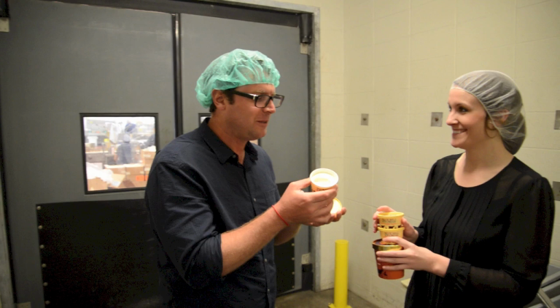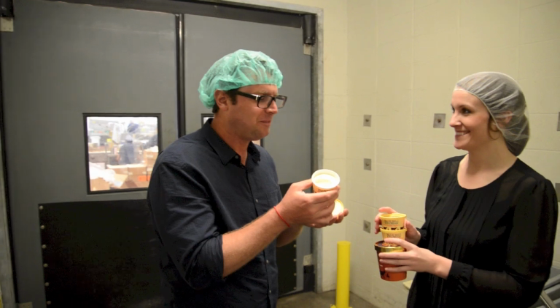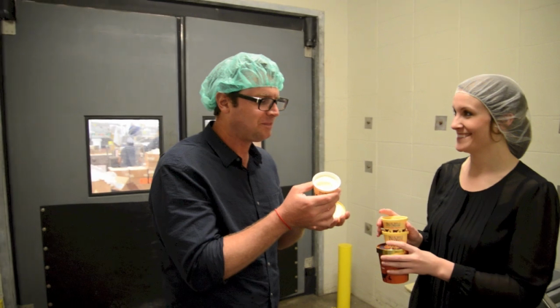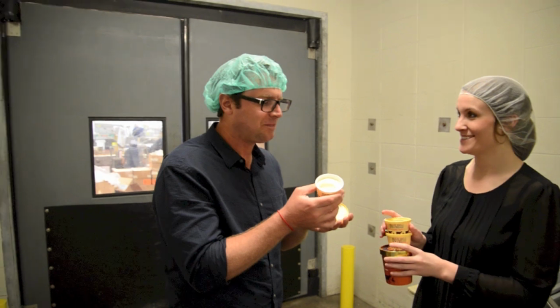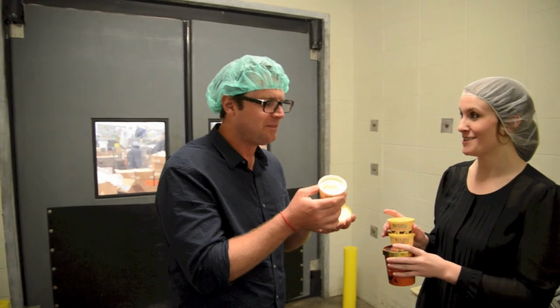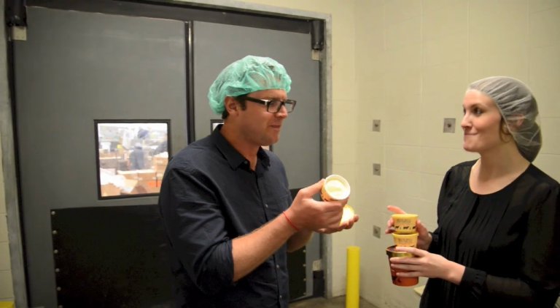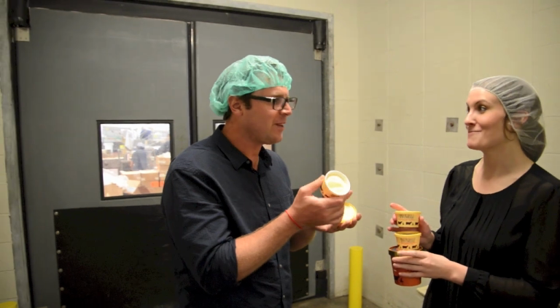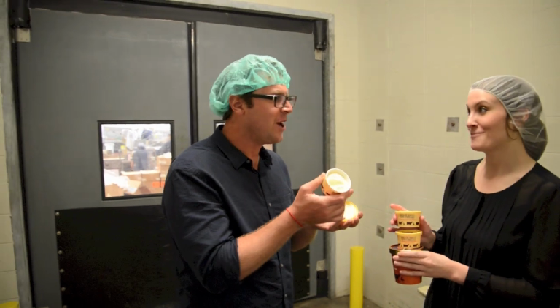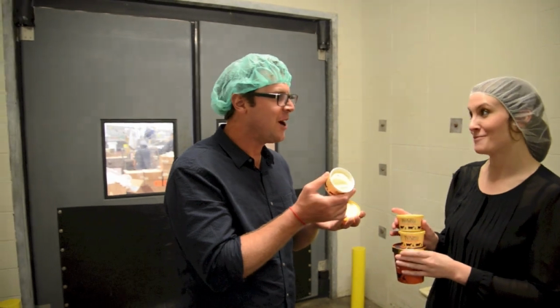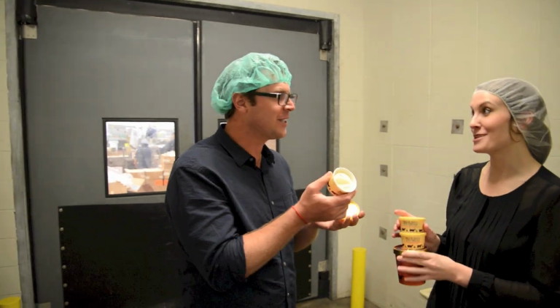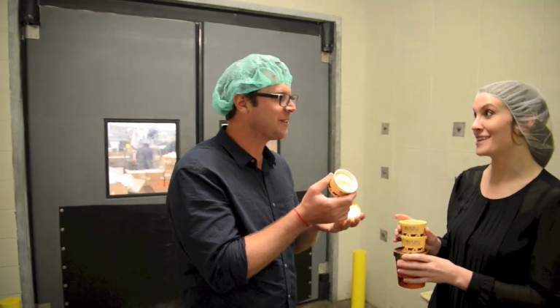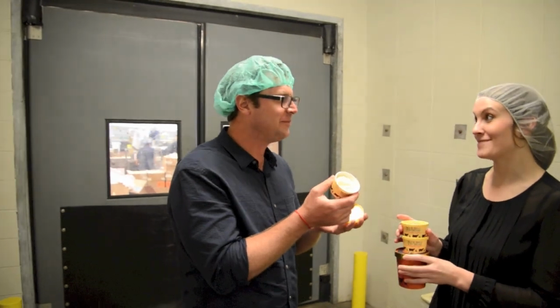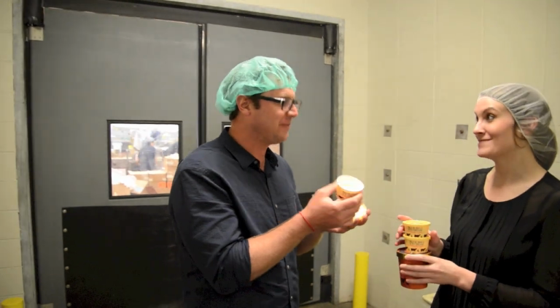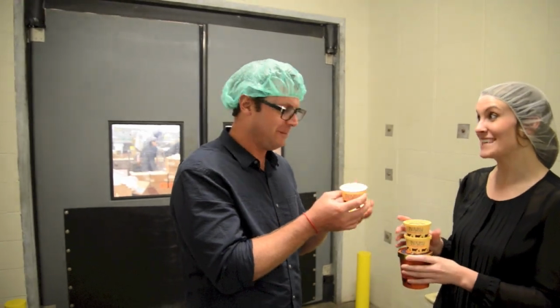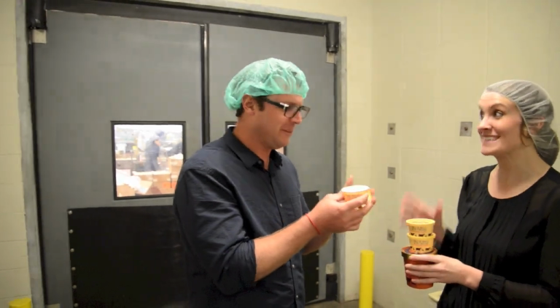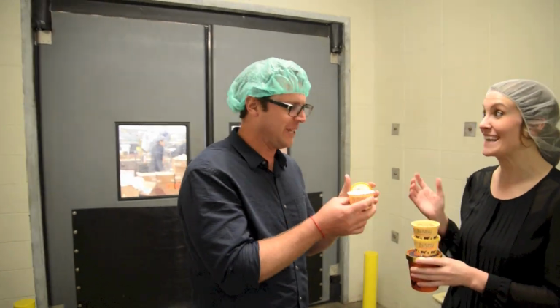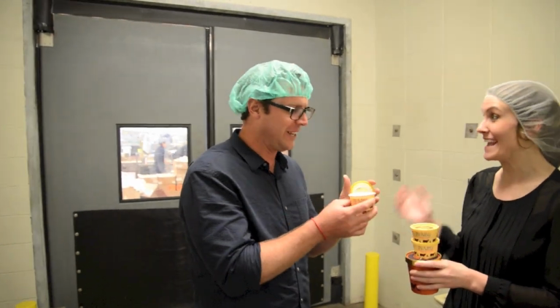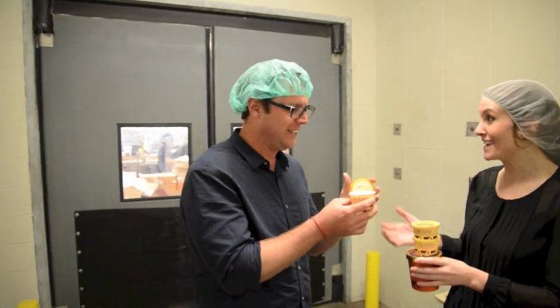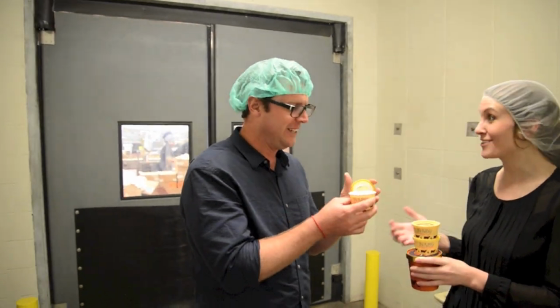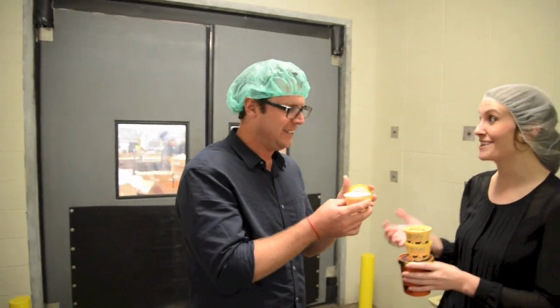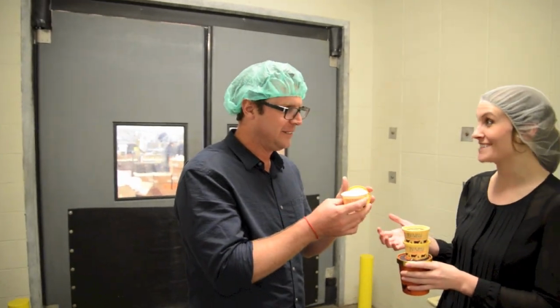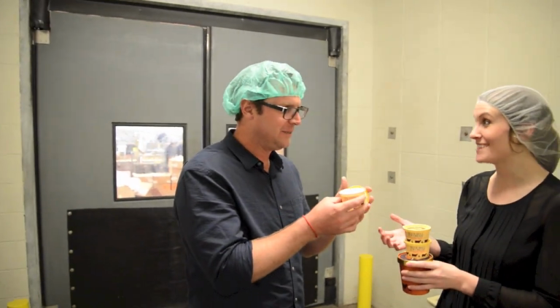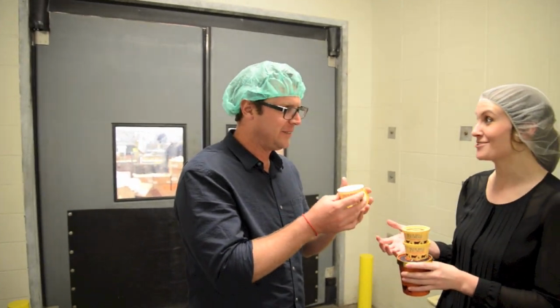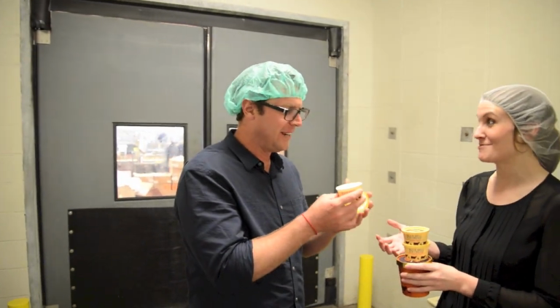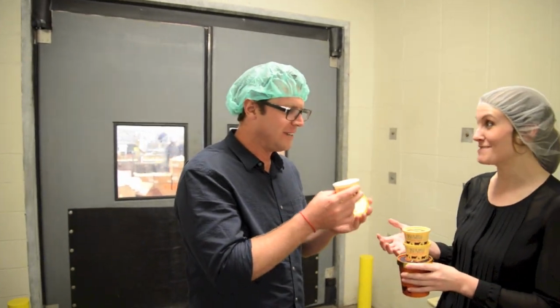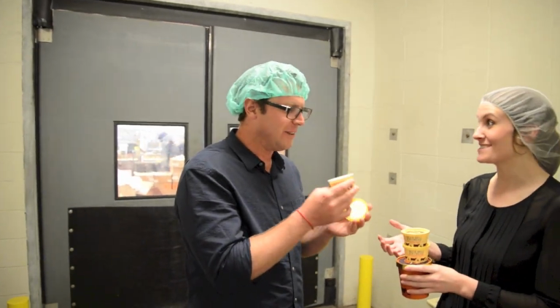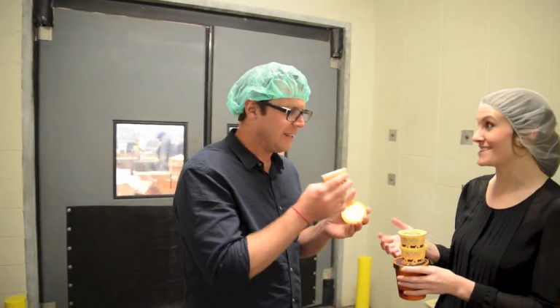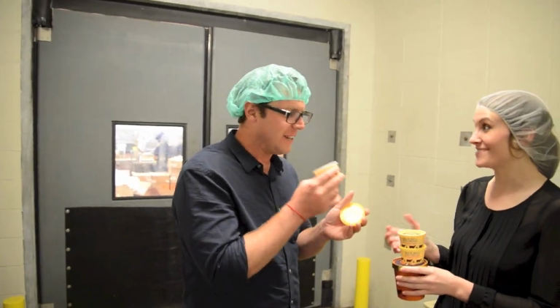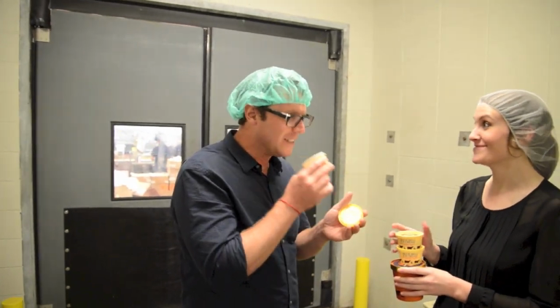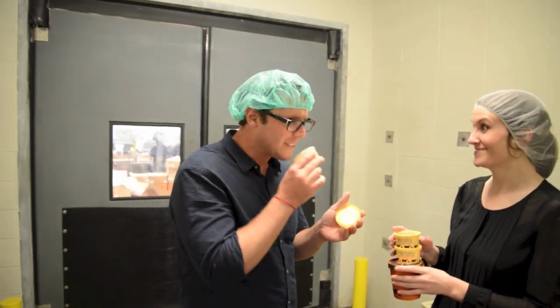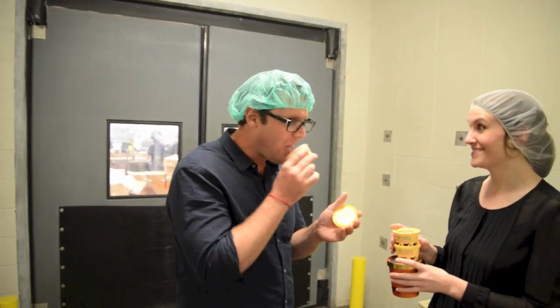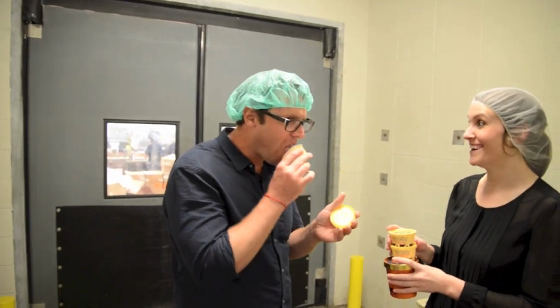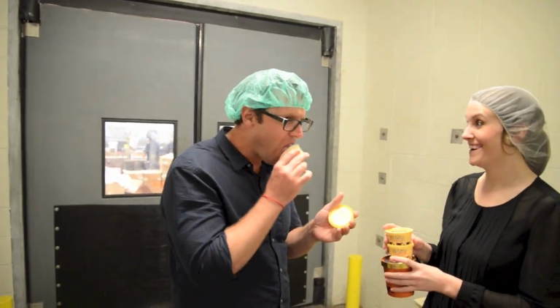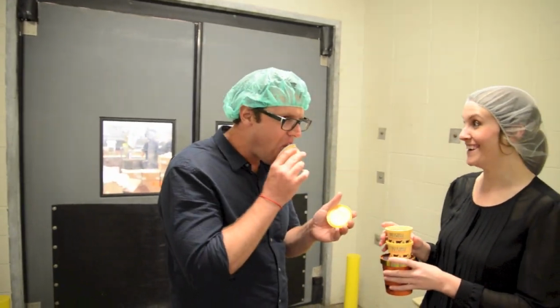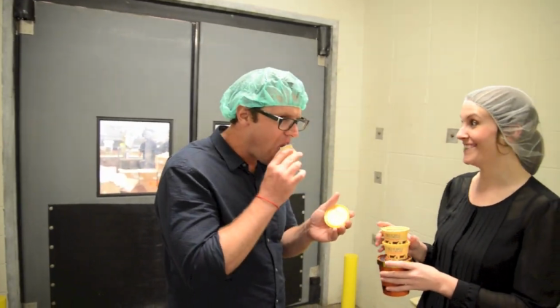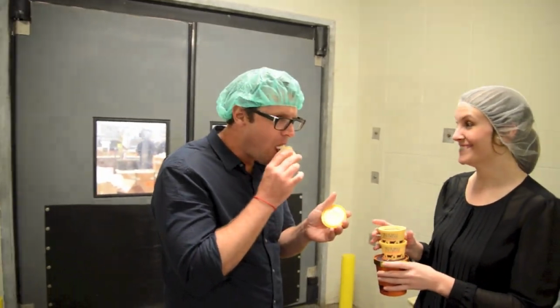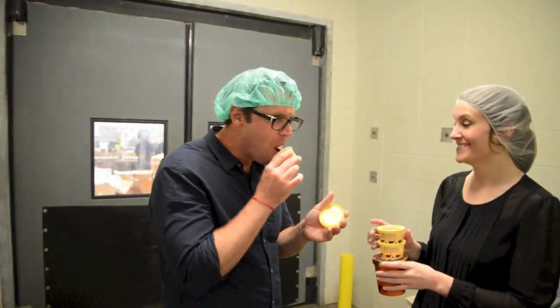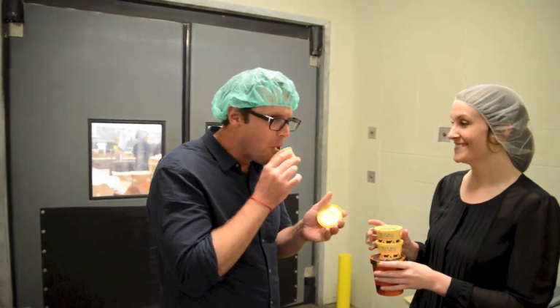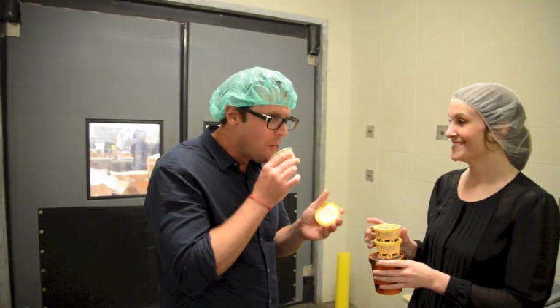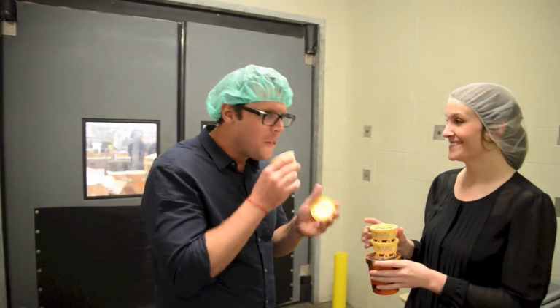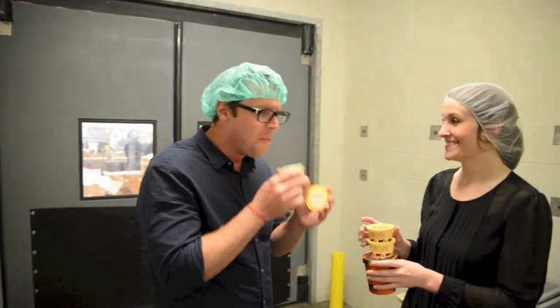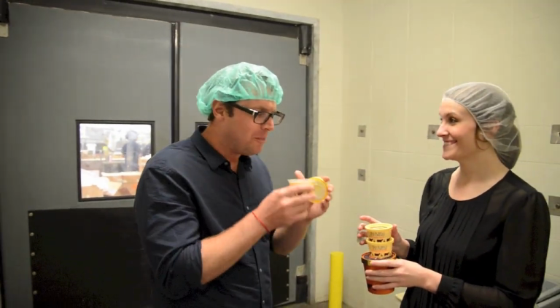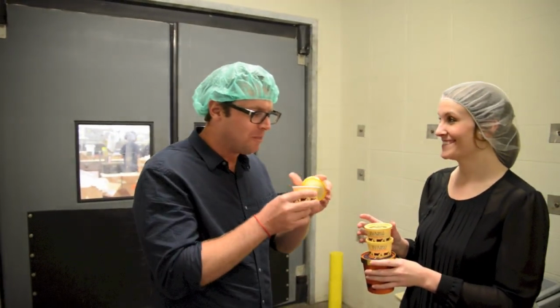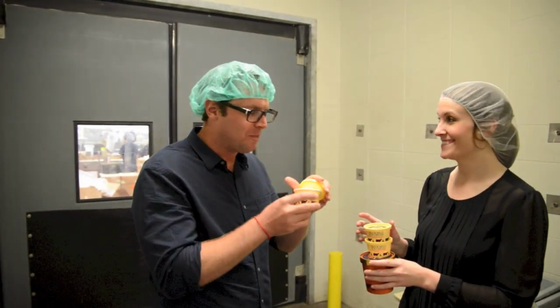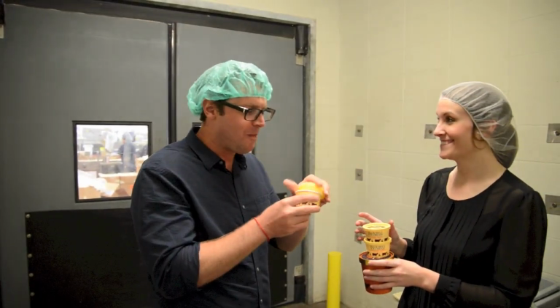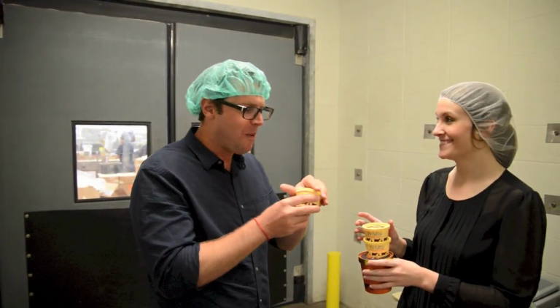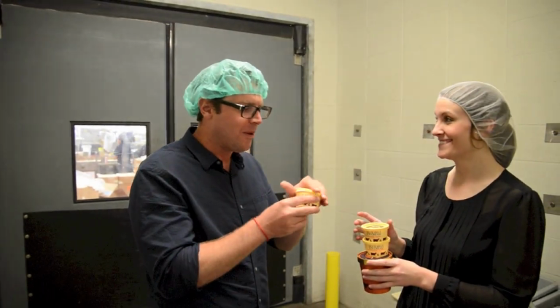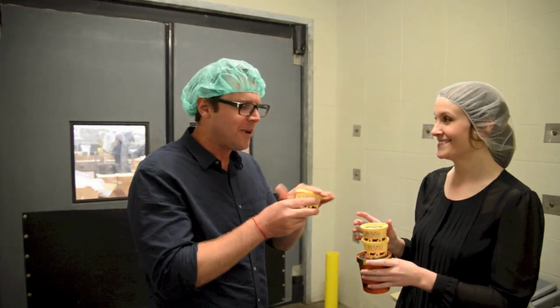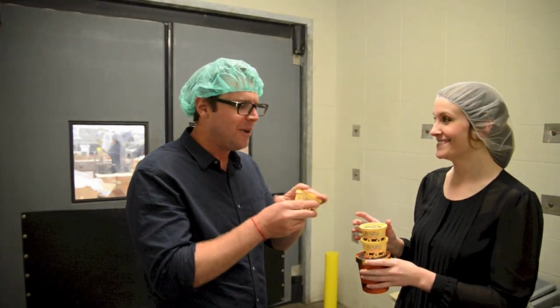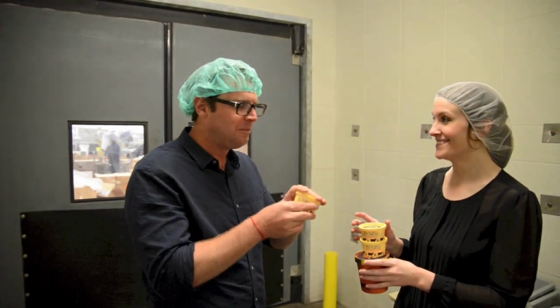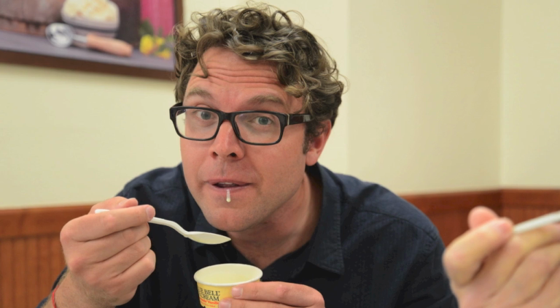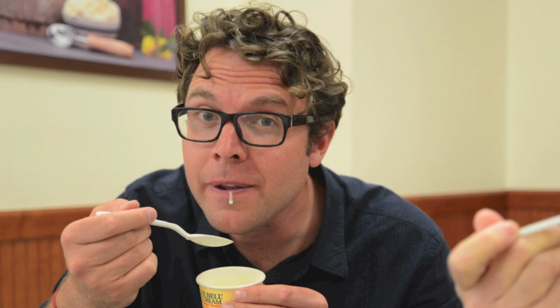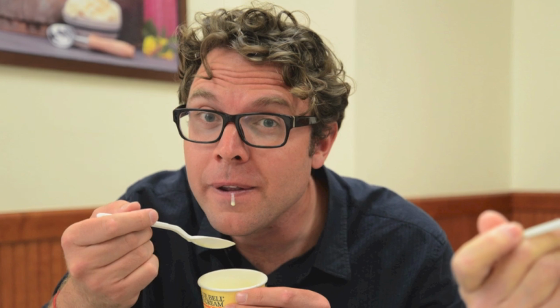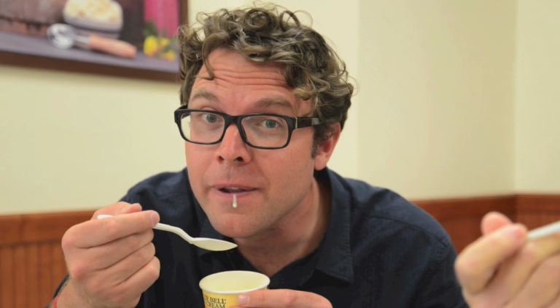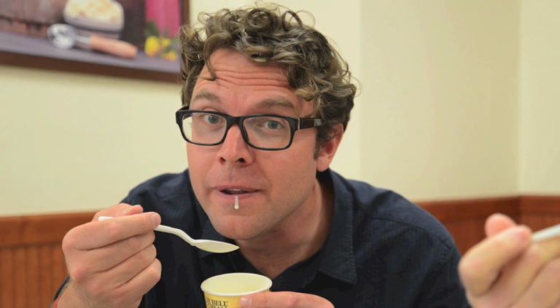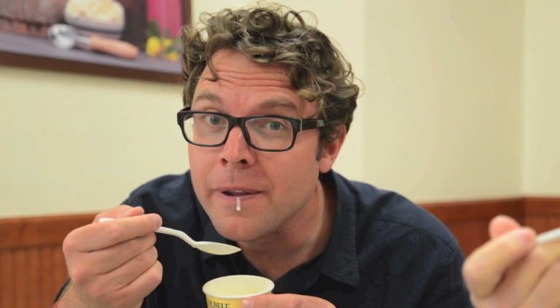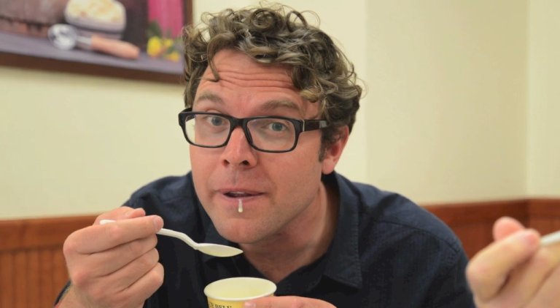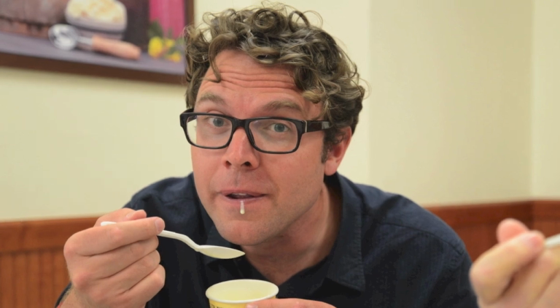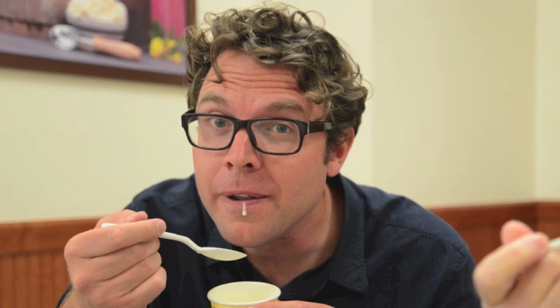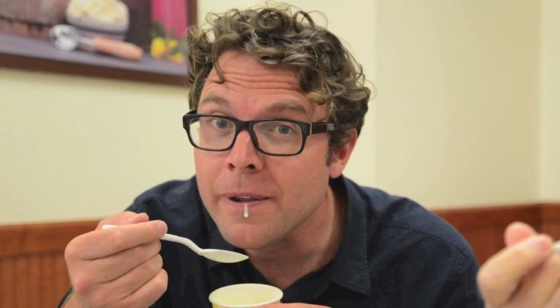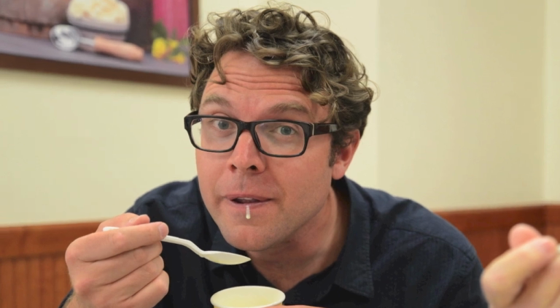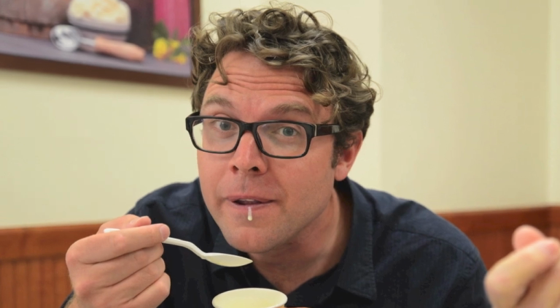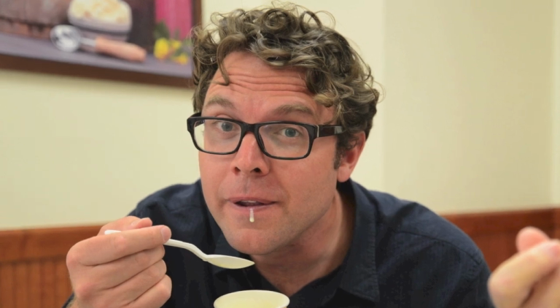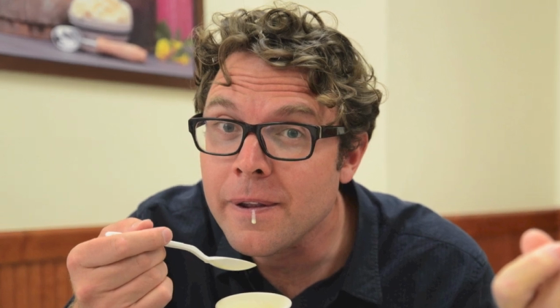Fresh-made ice cream in the Bluebell Creamery — definitely a highlight of my visit to Texas.